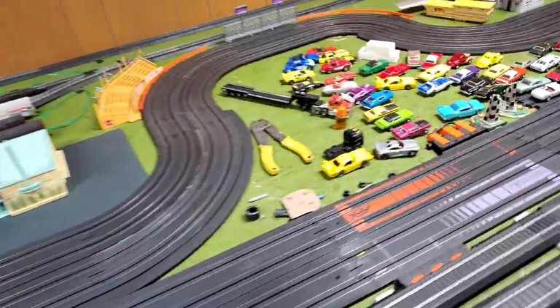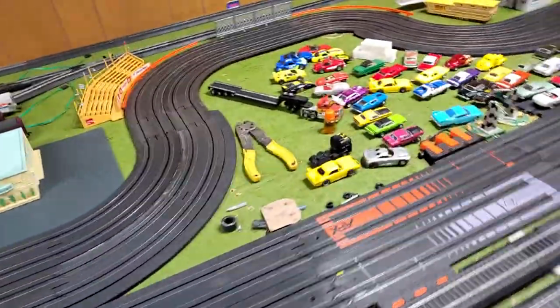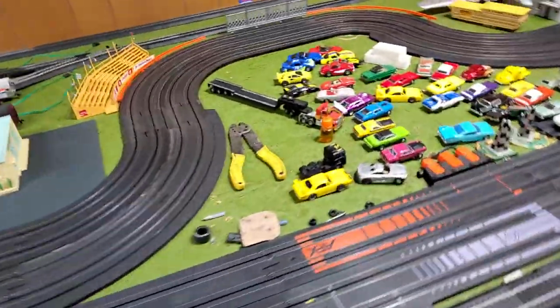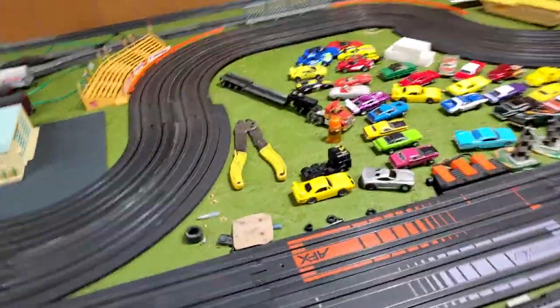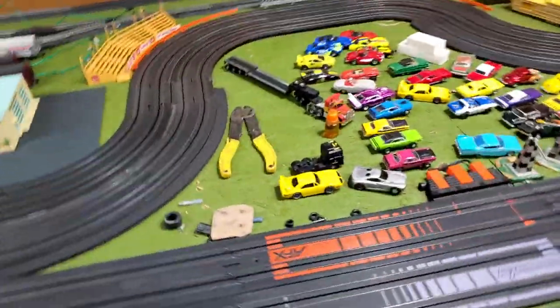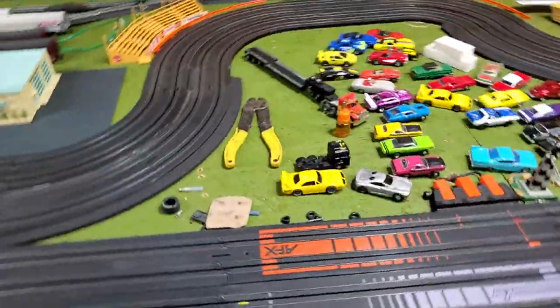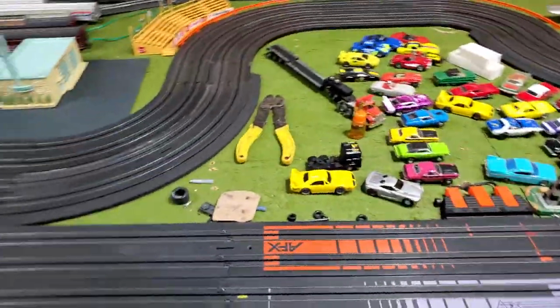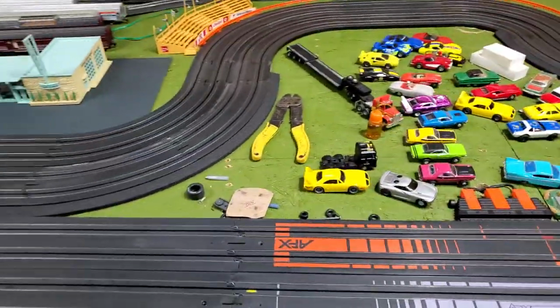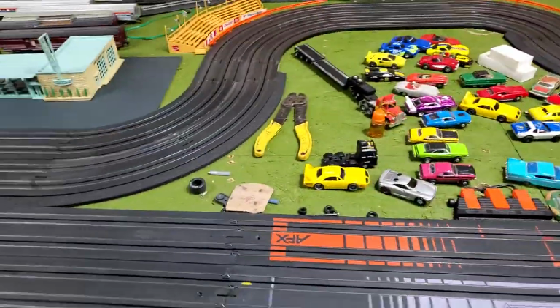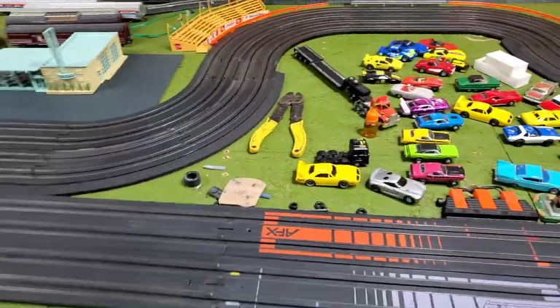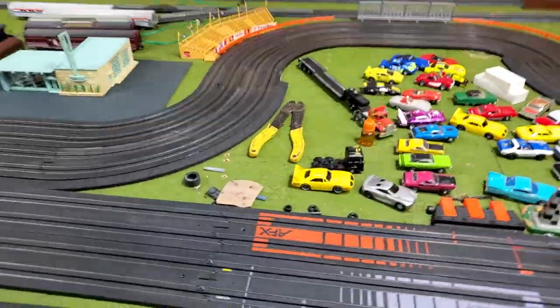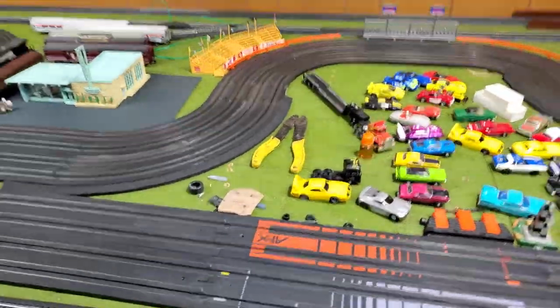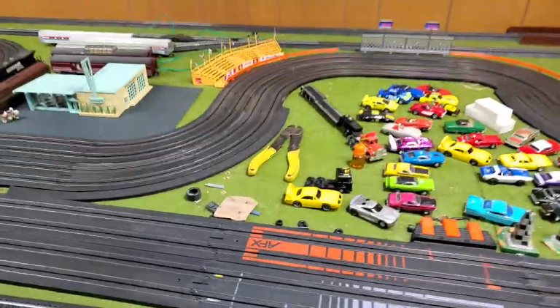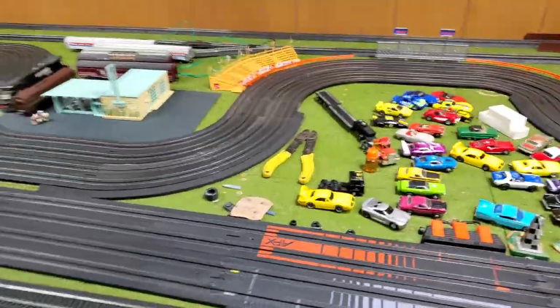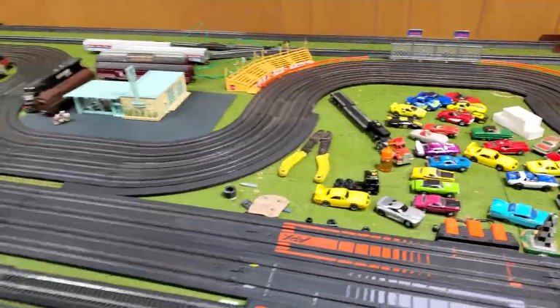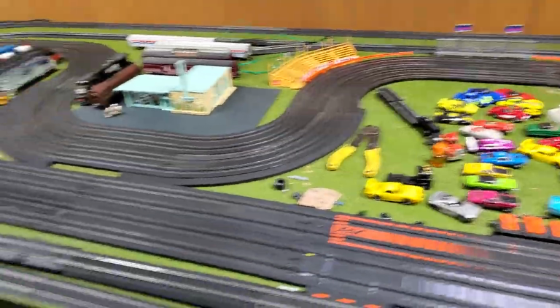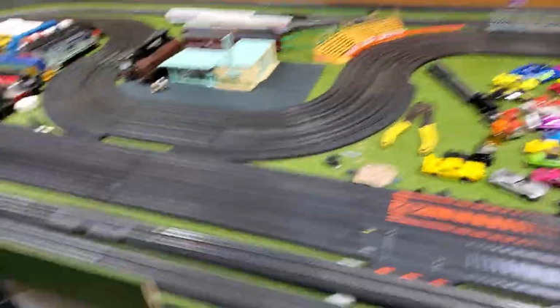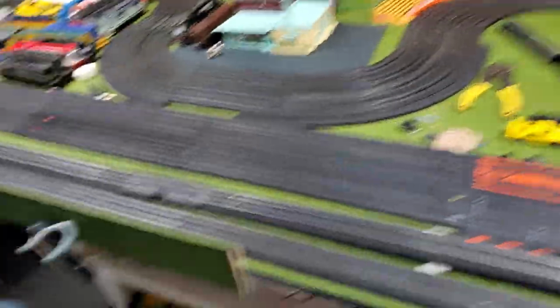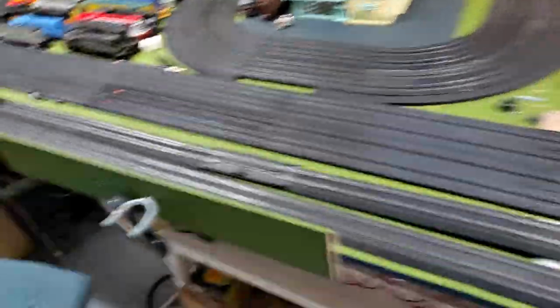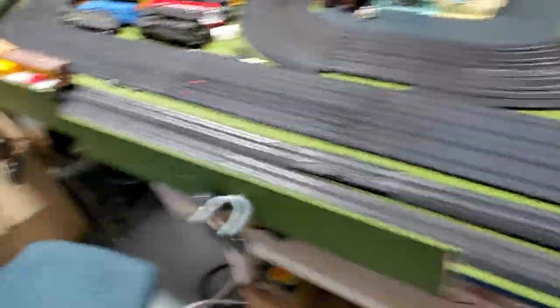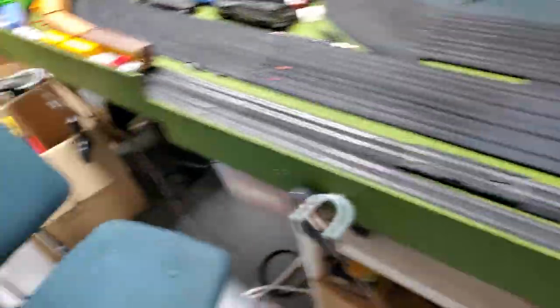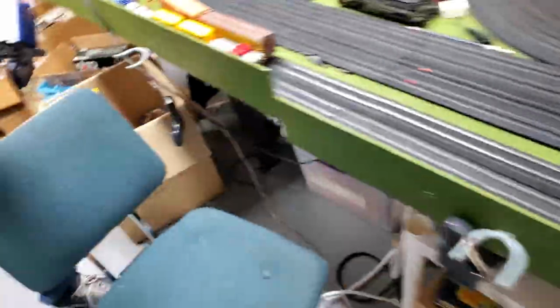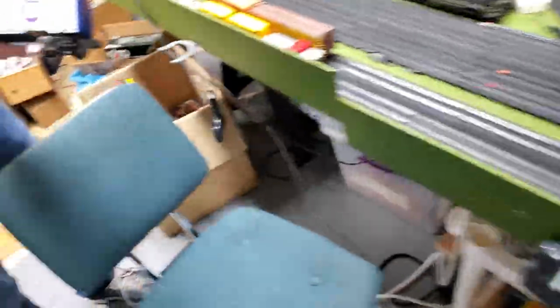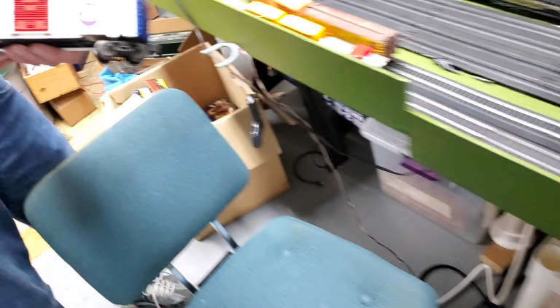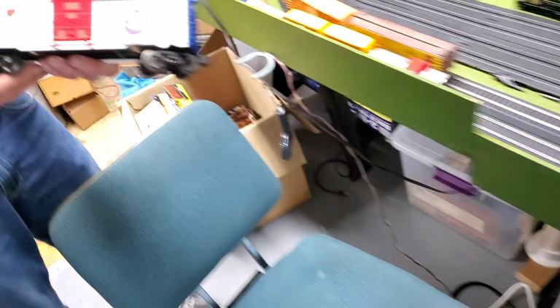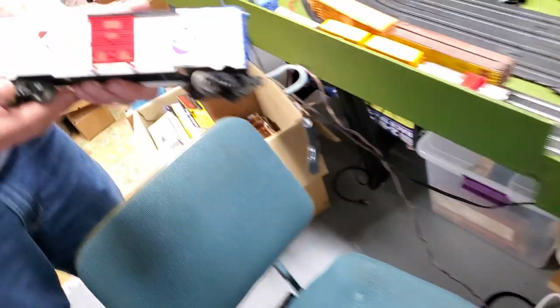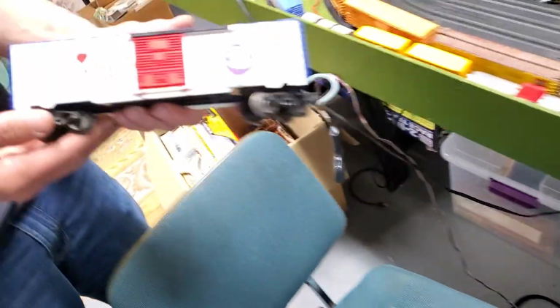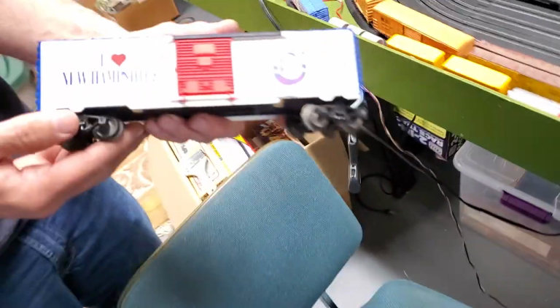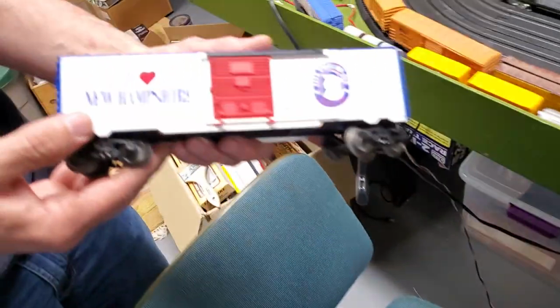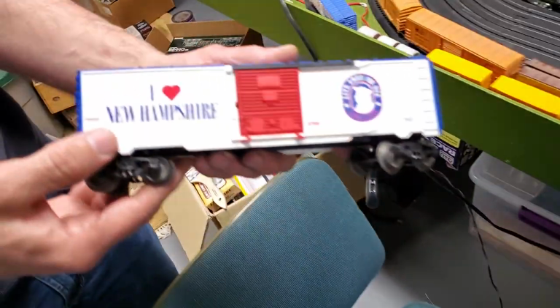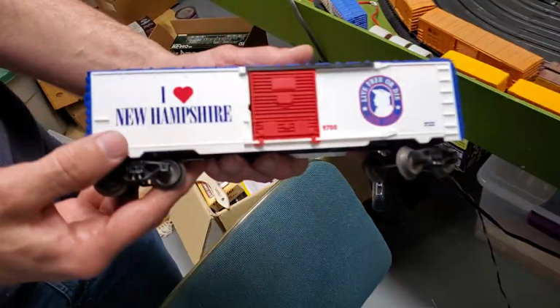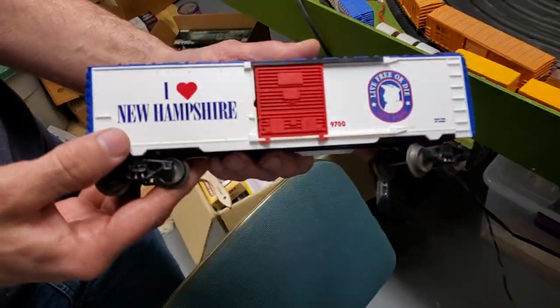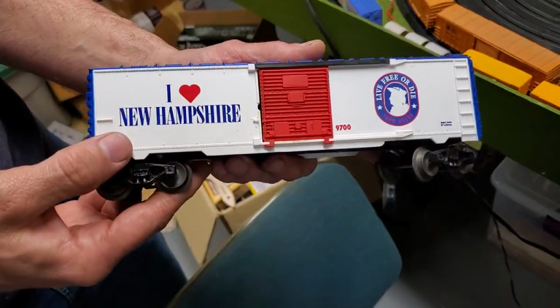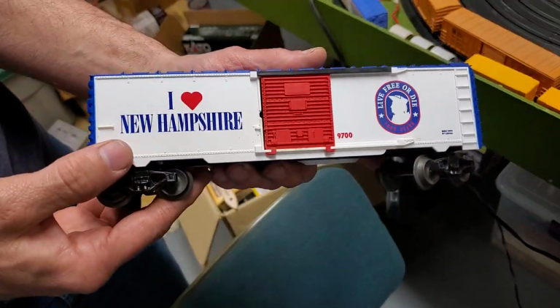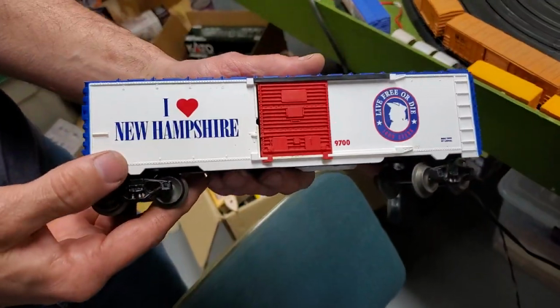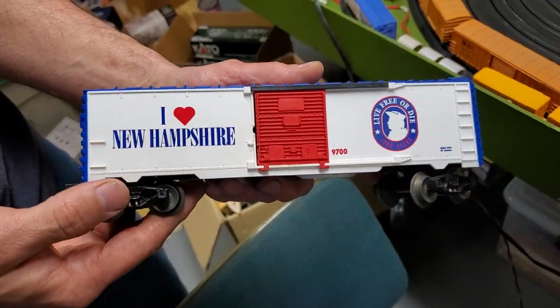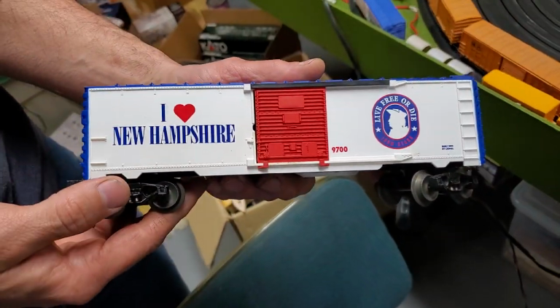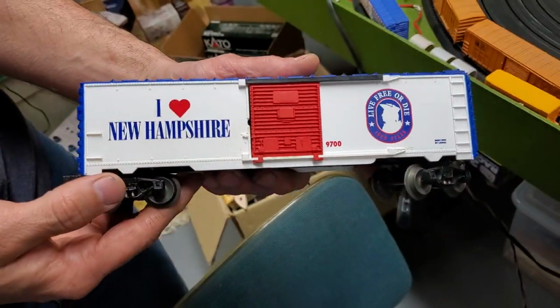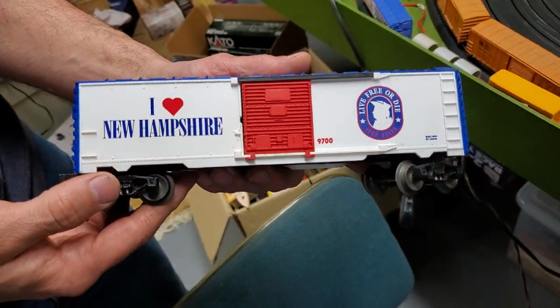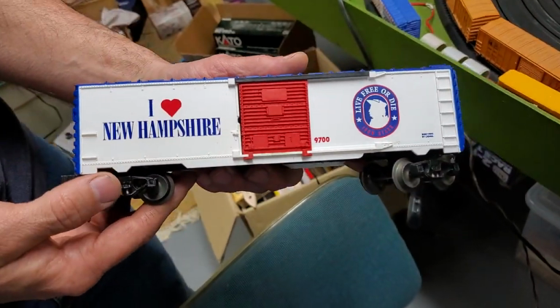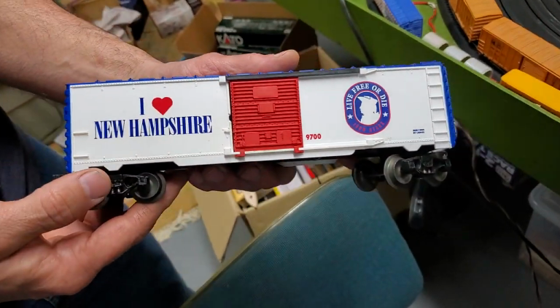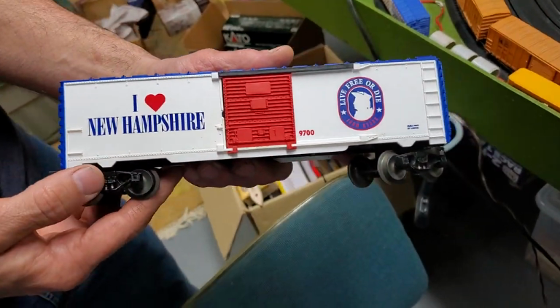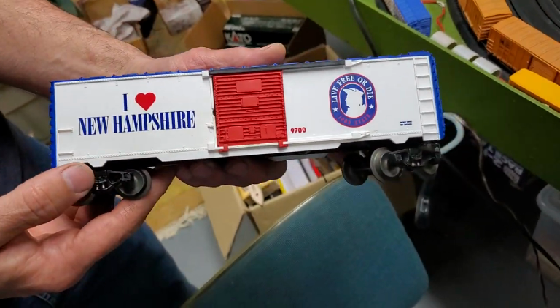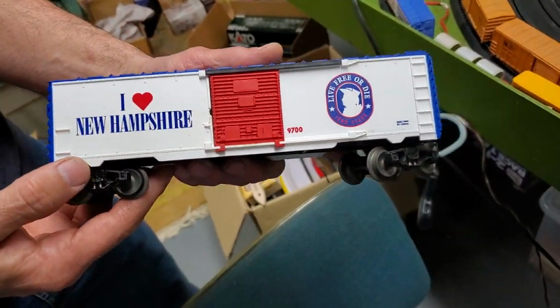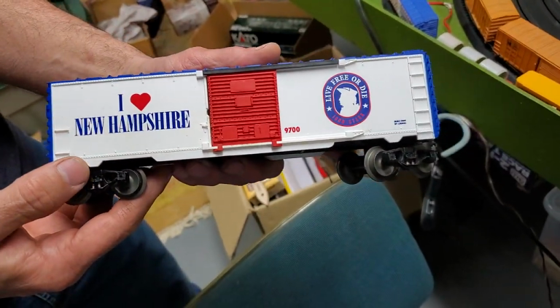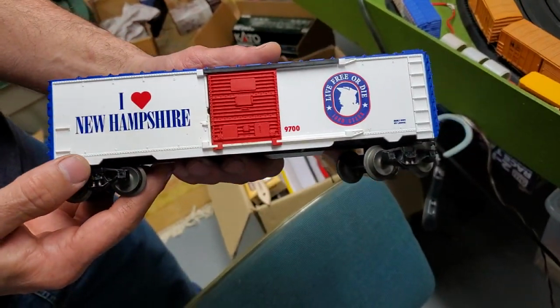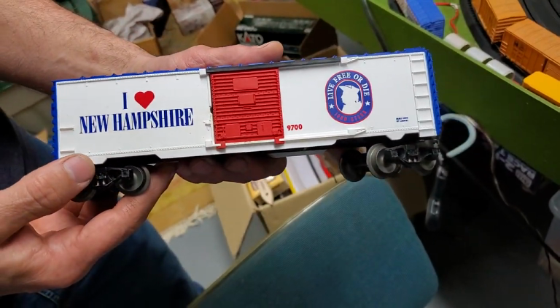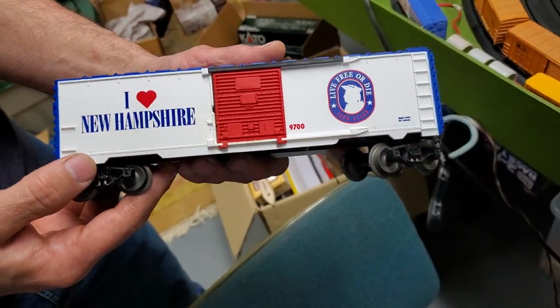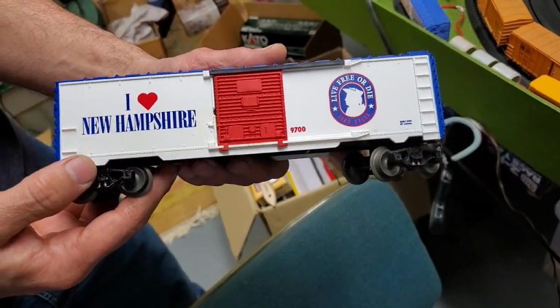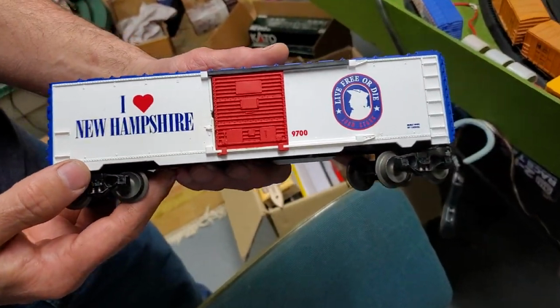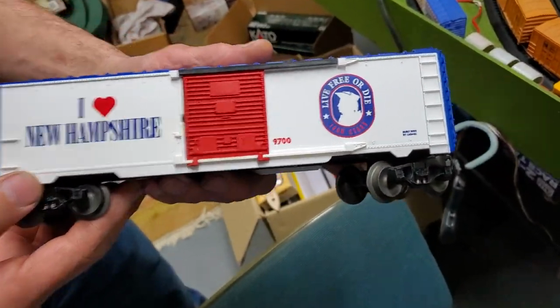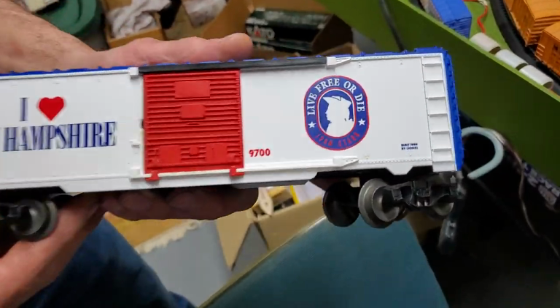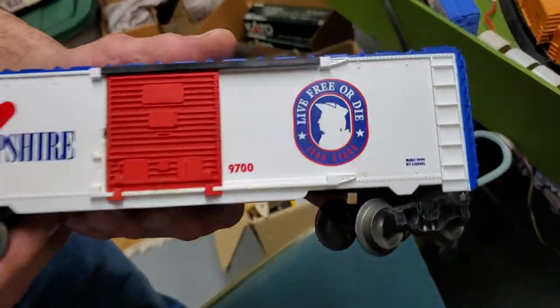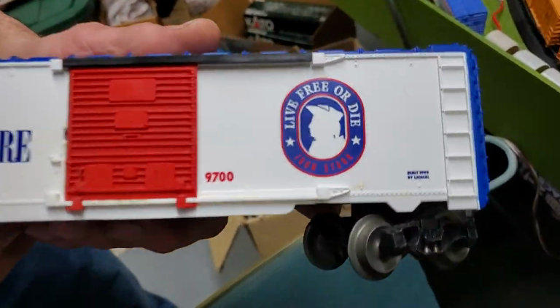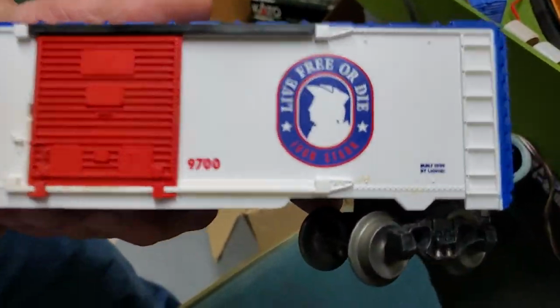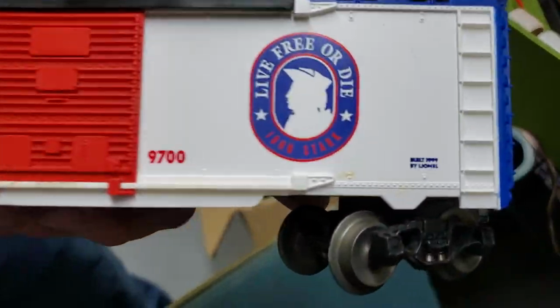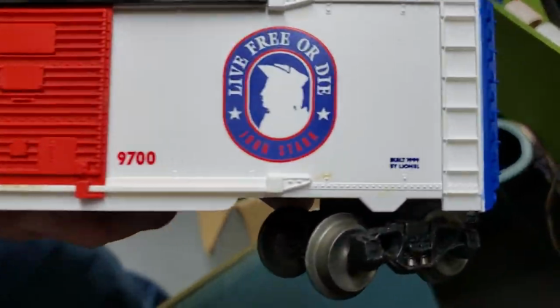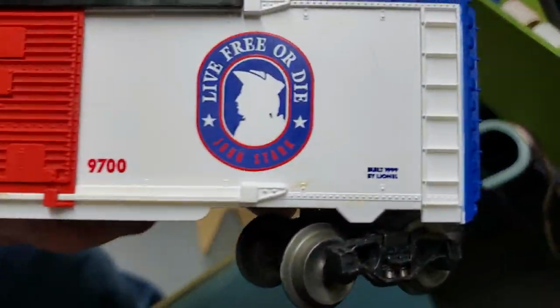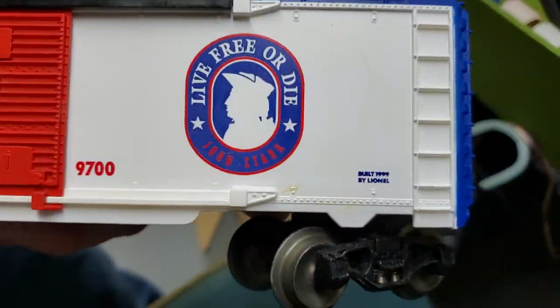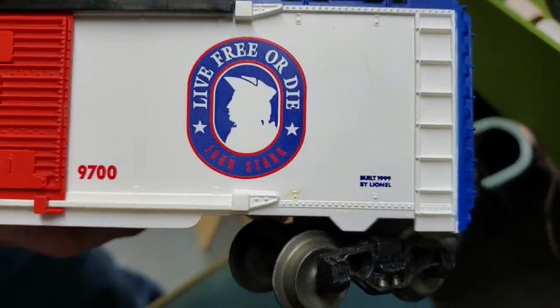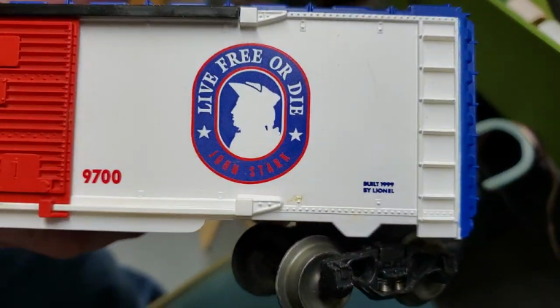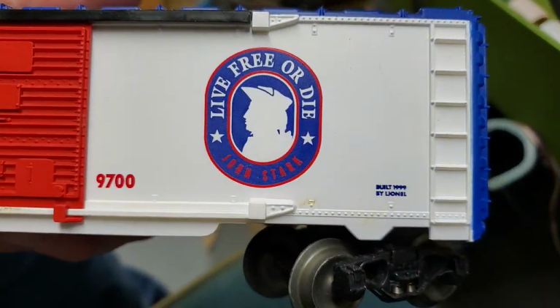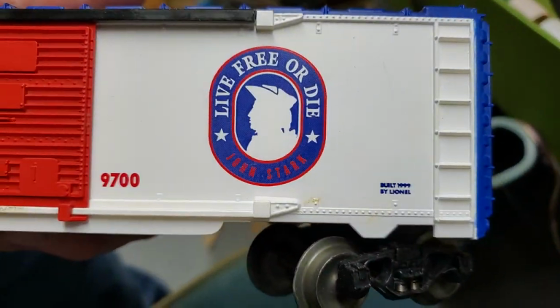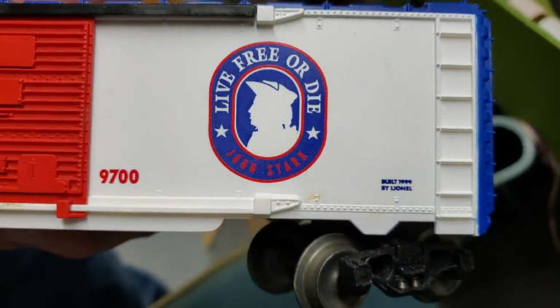They gave me this. Get out of here! When did they make that? I have no idea. Look at that — John Stark.